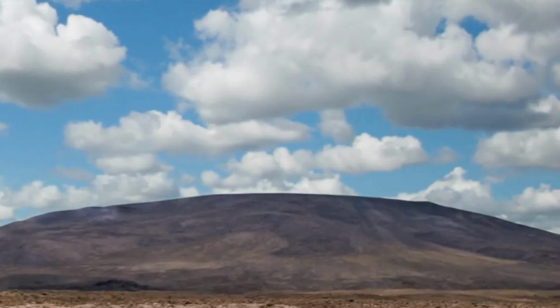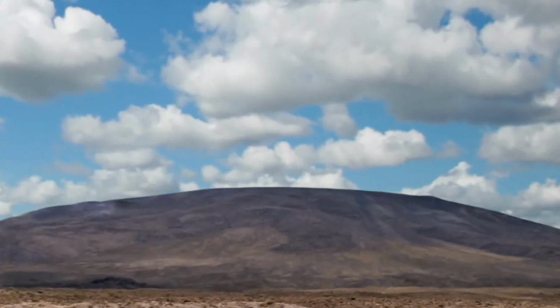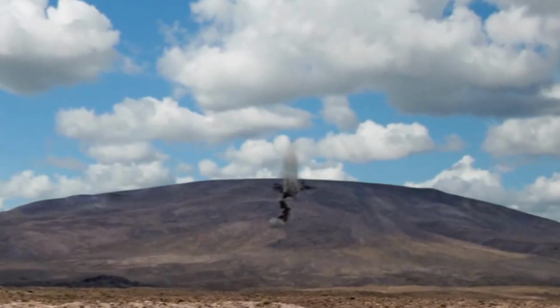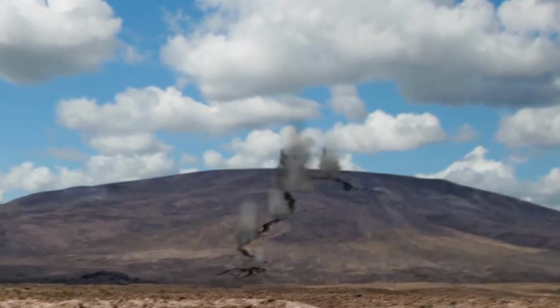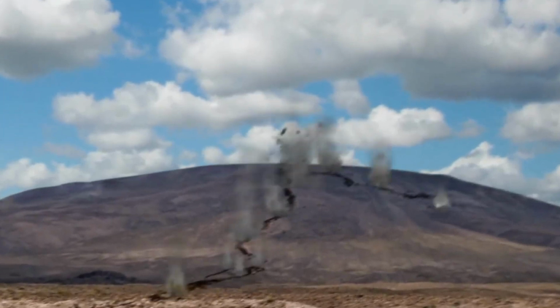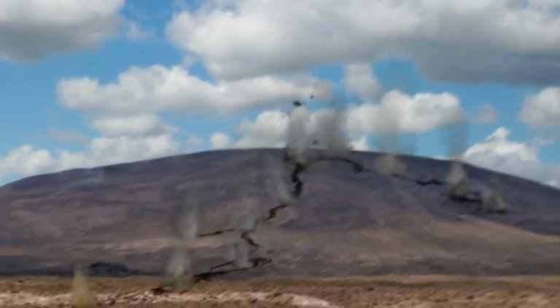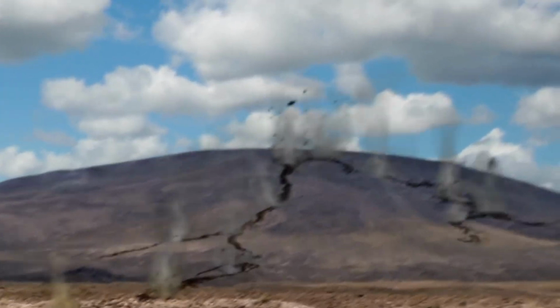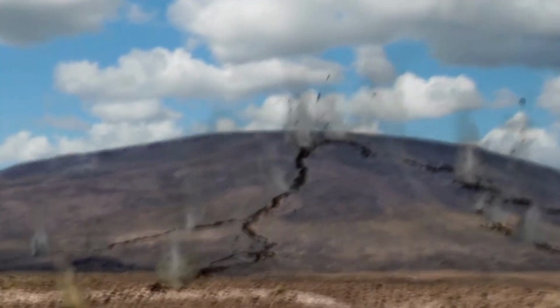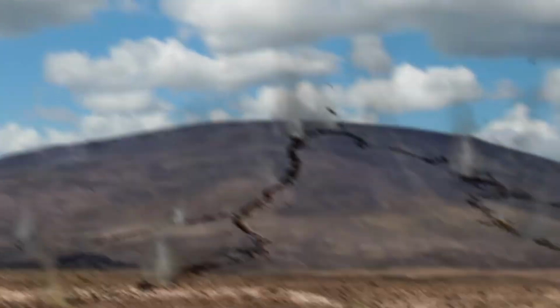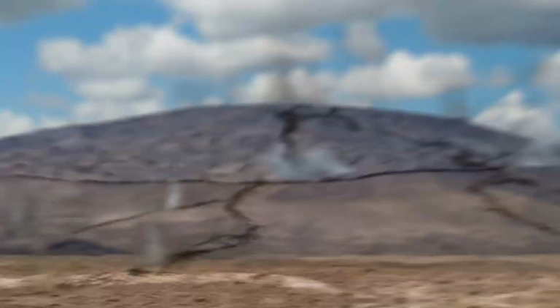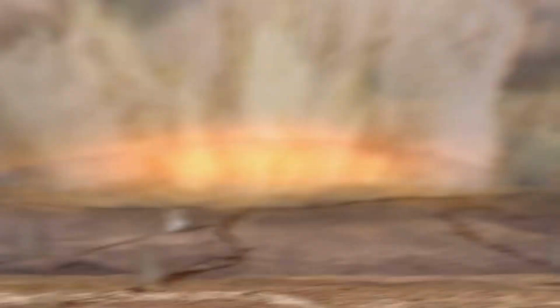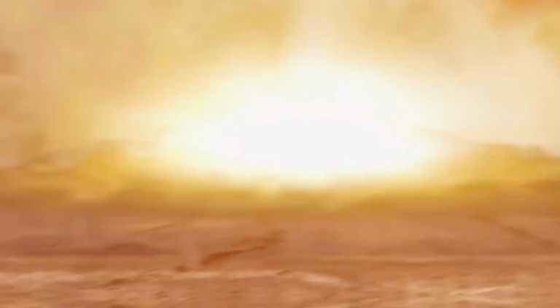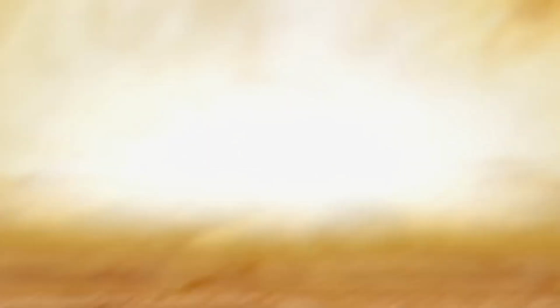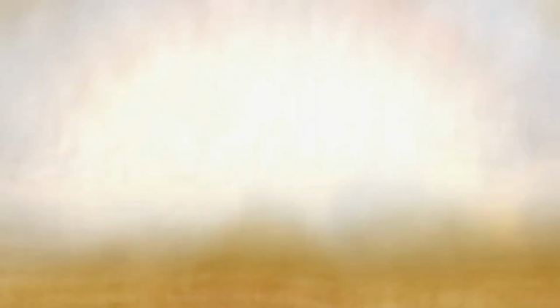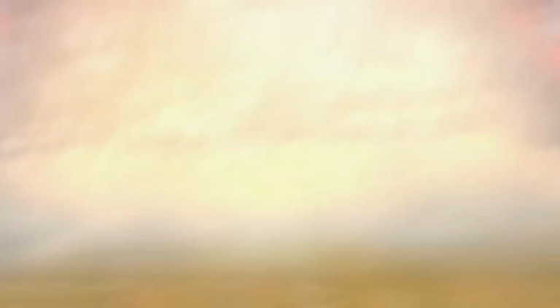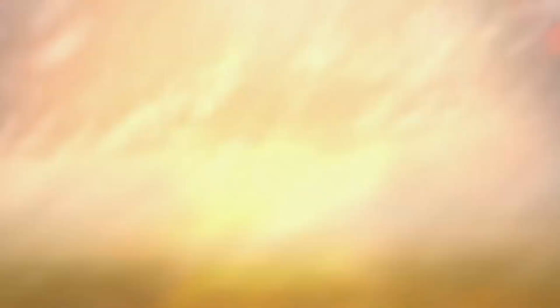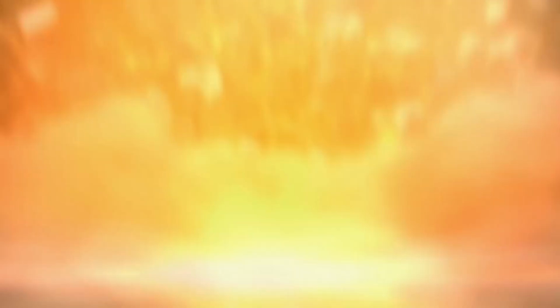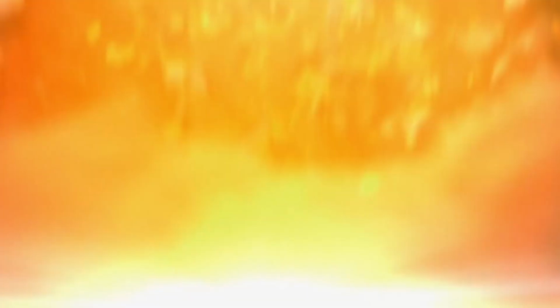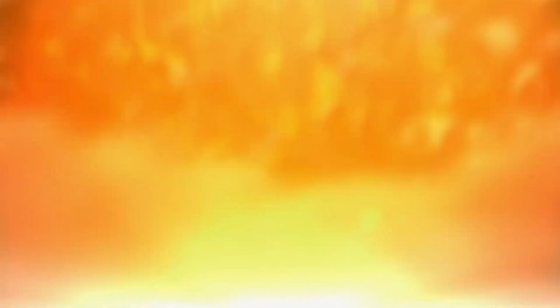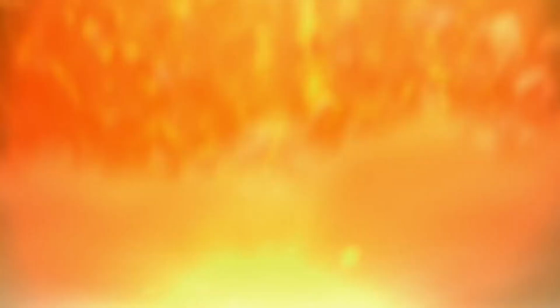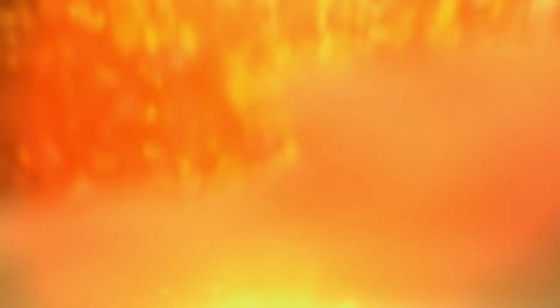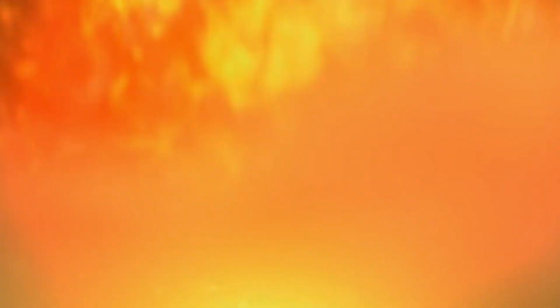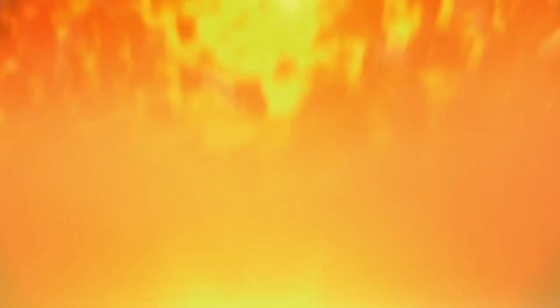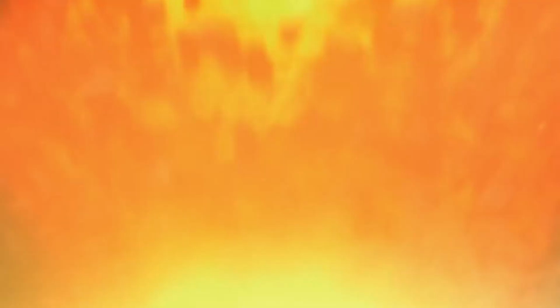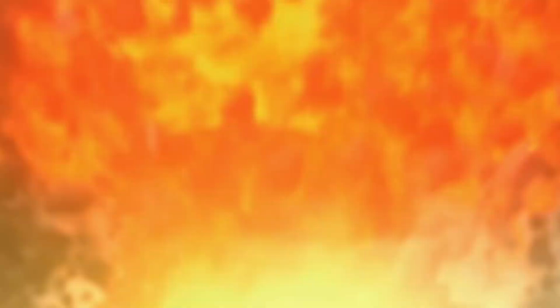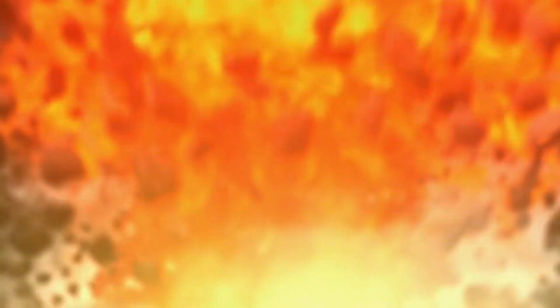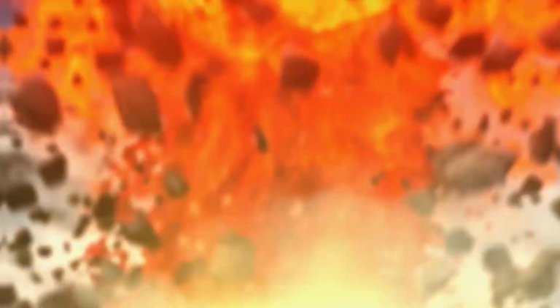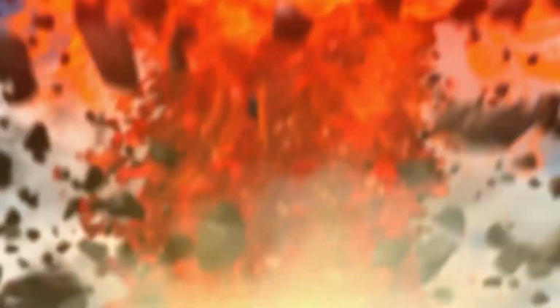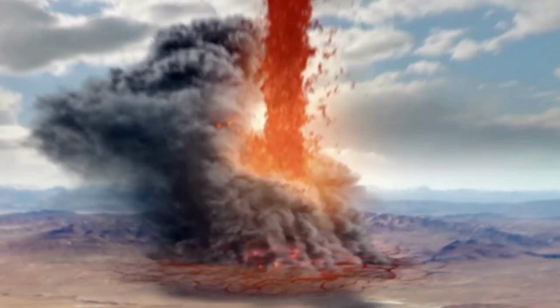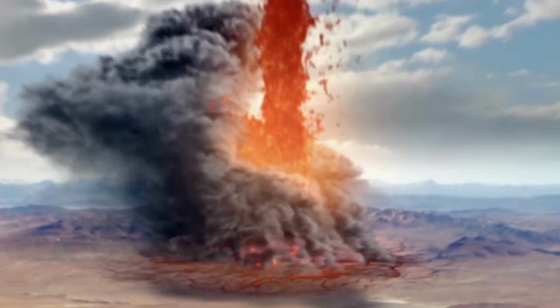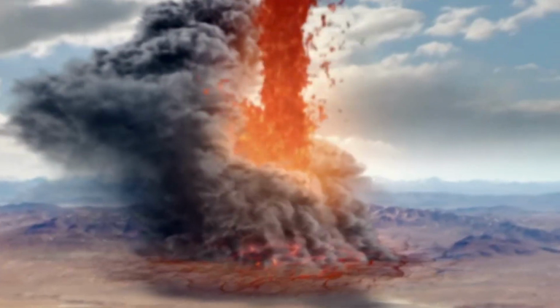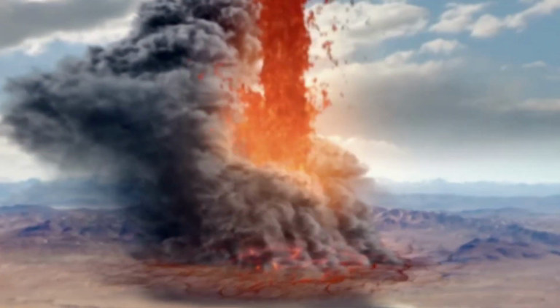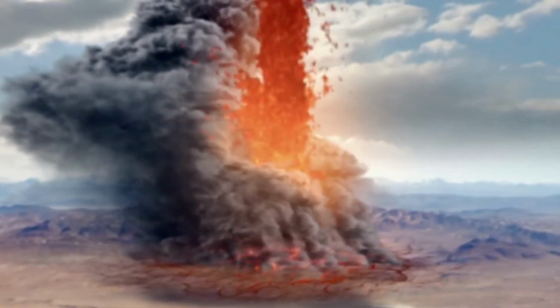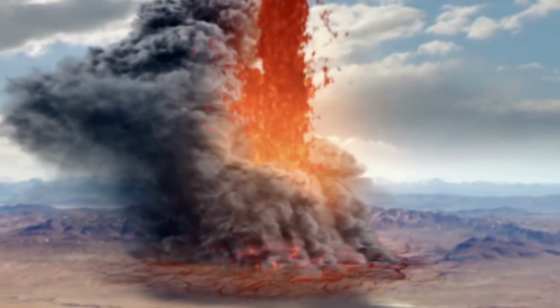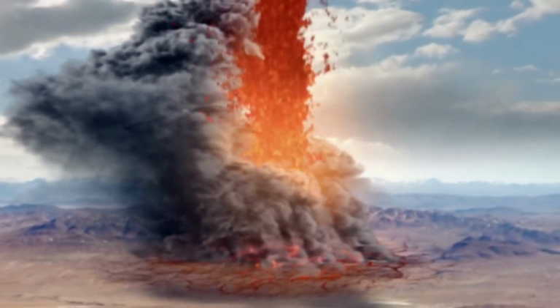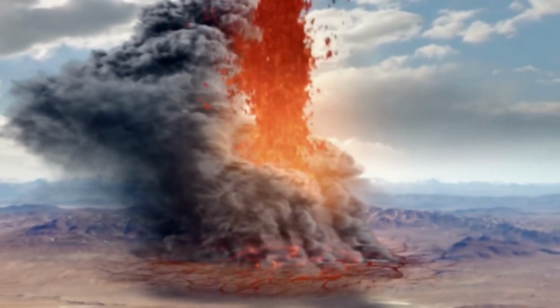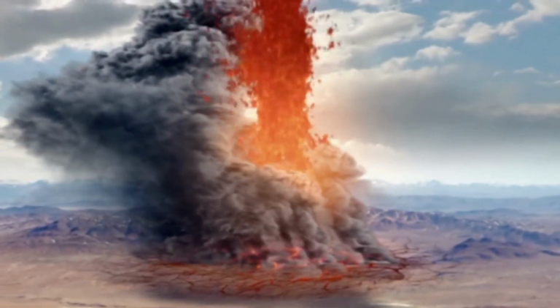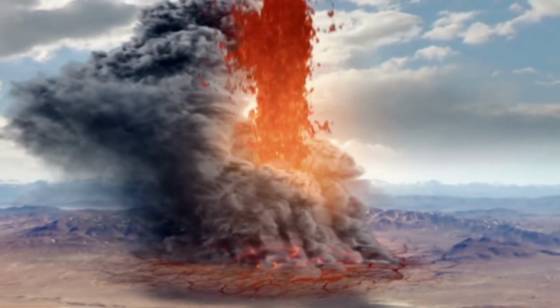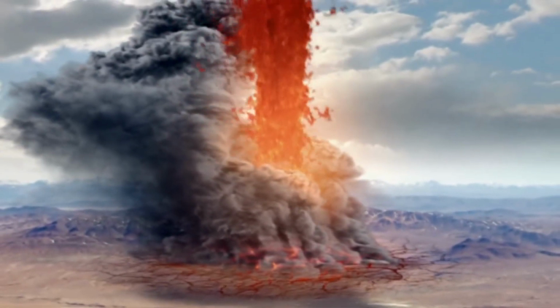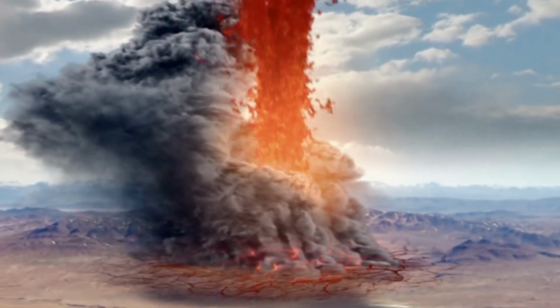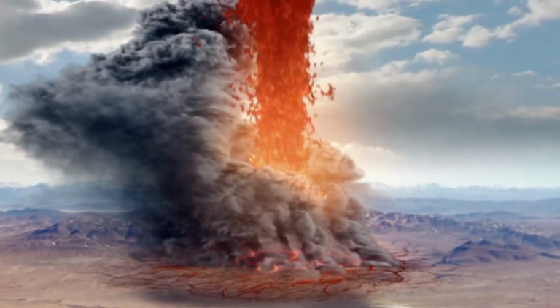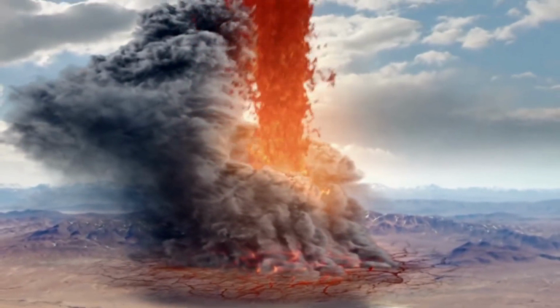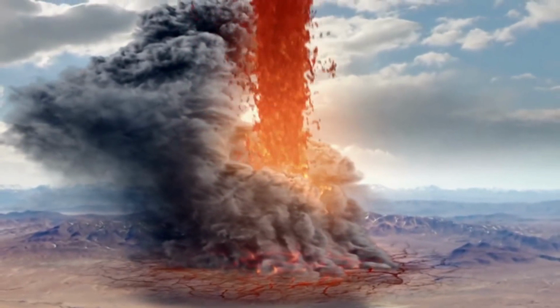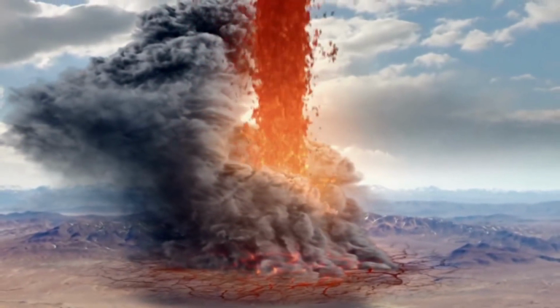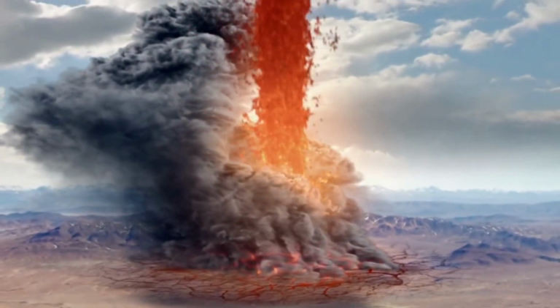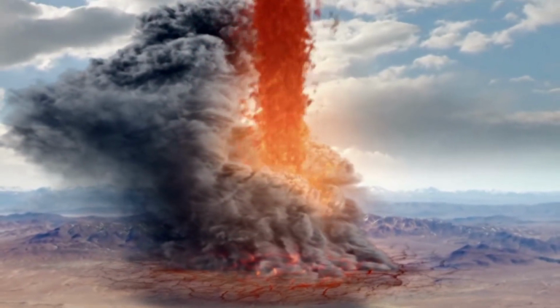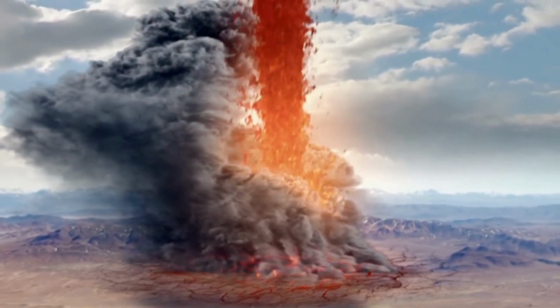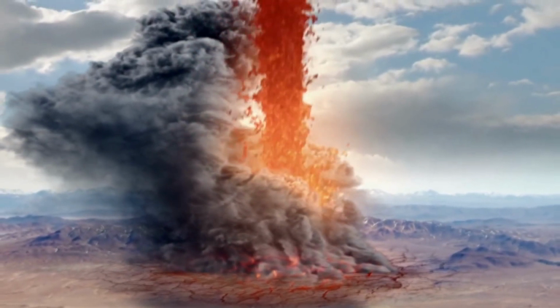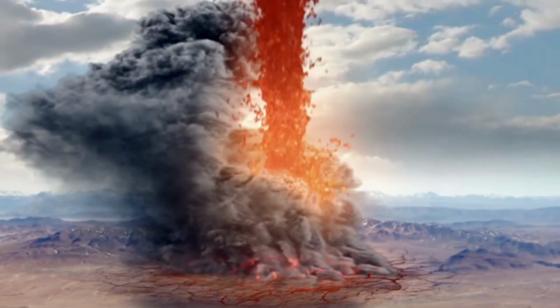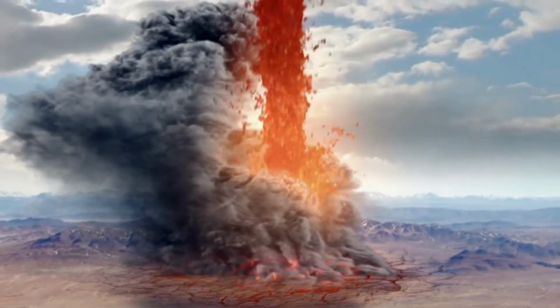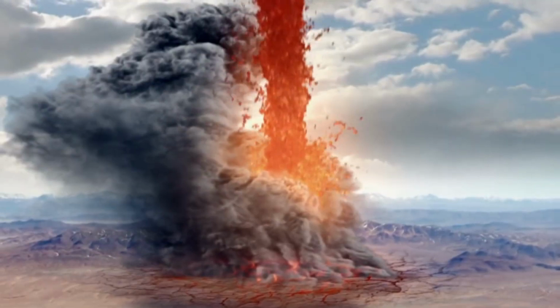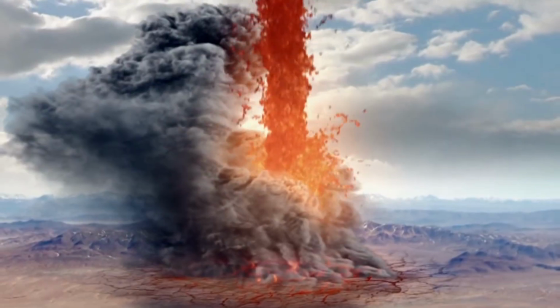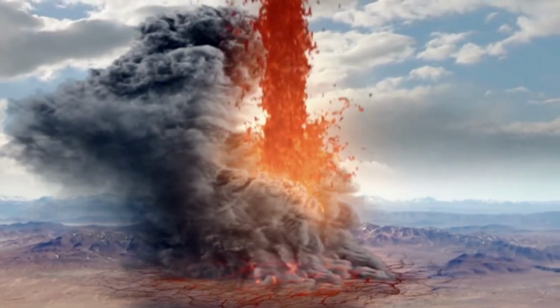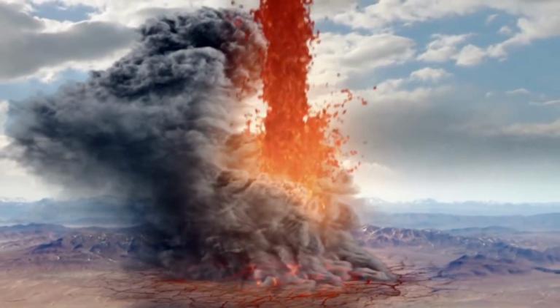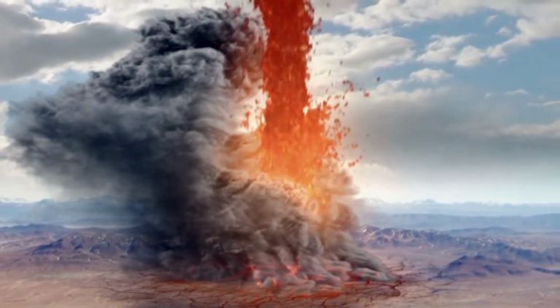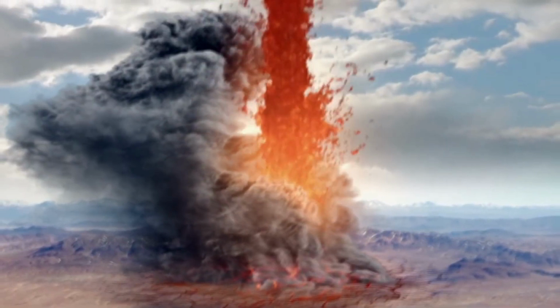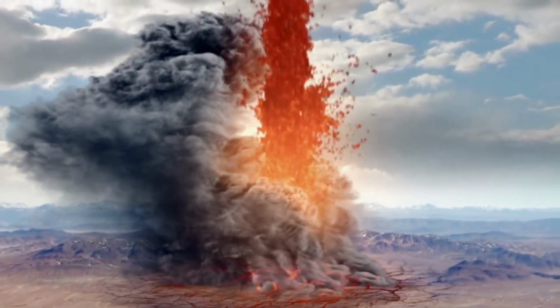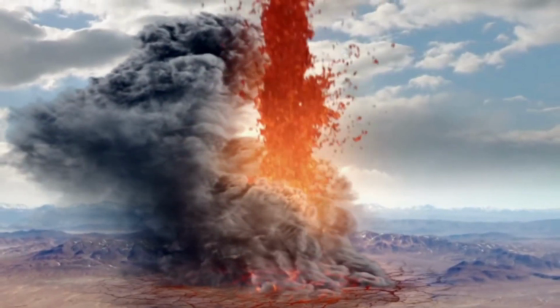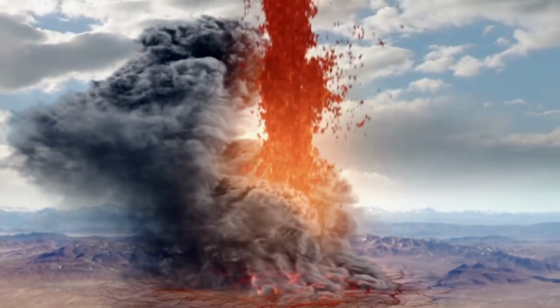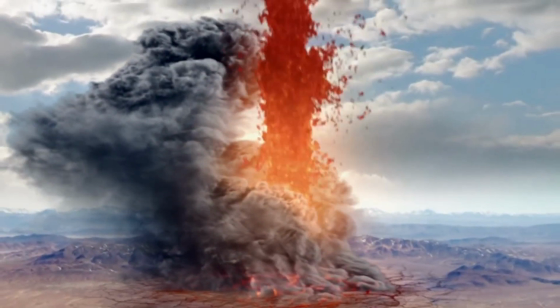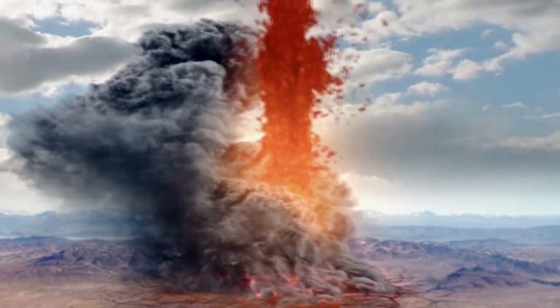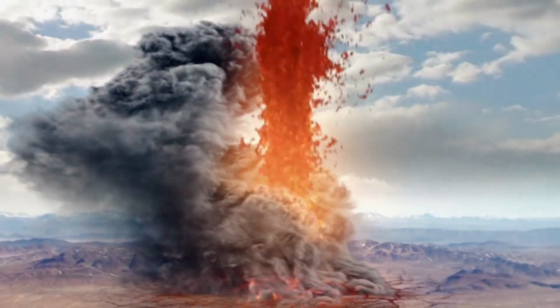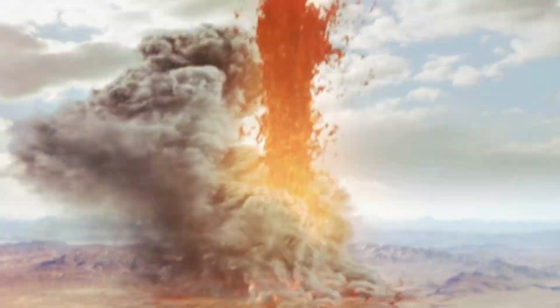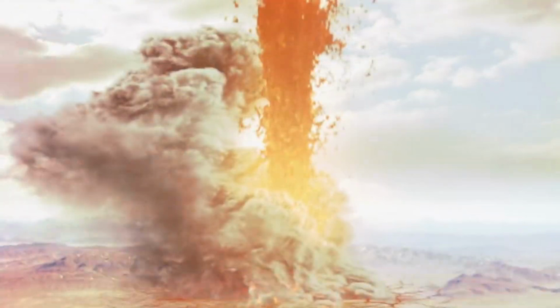Yellowstone Today. One hour before Wyoming exploded, as the earth split open, rumbling across the land.